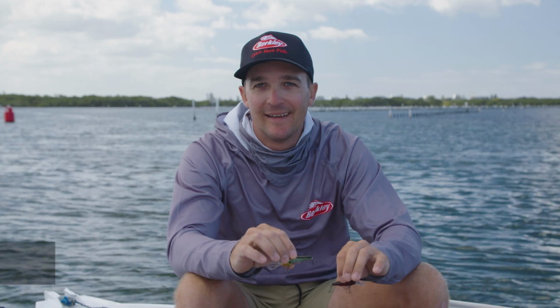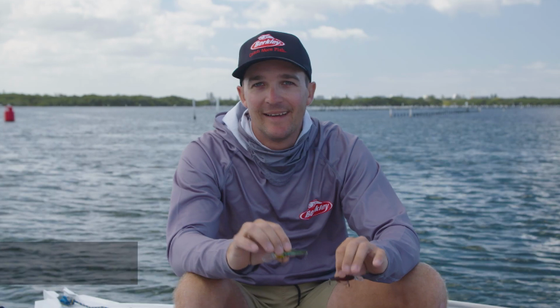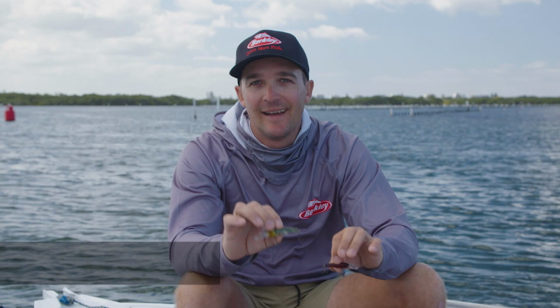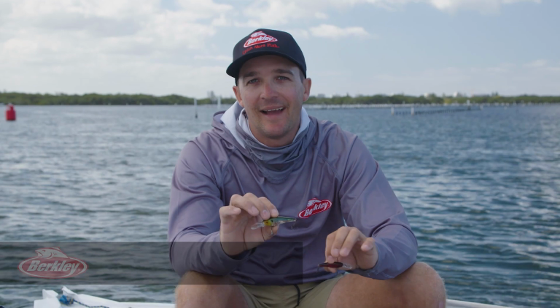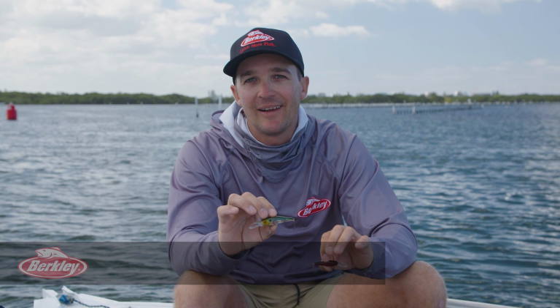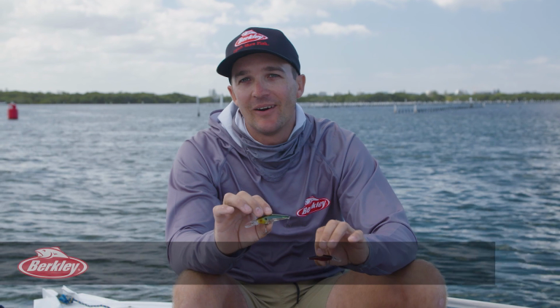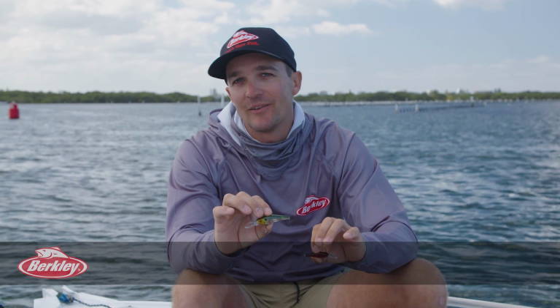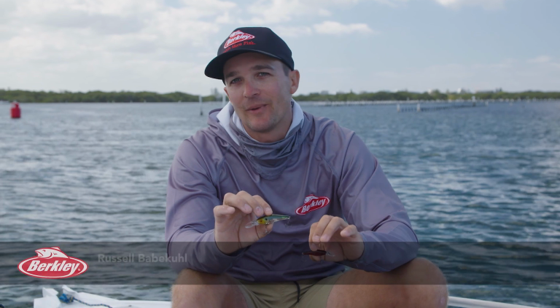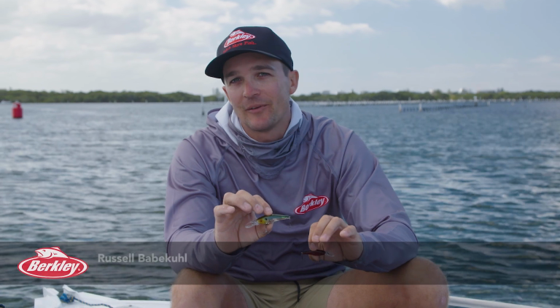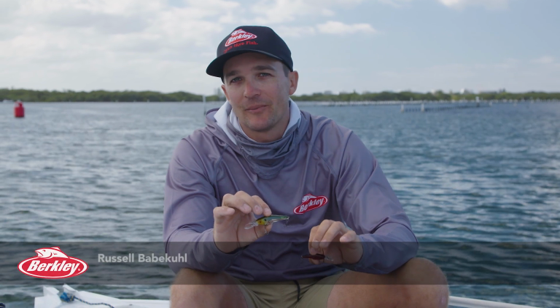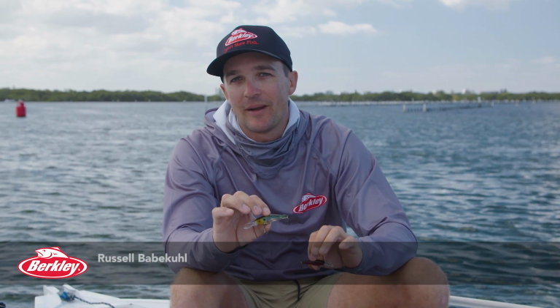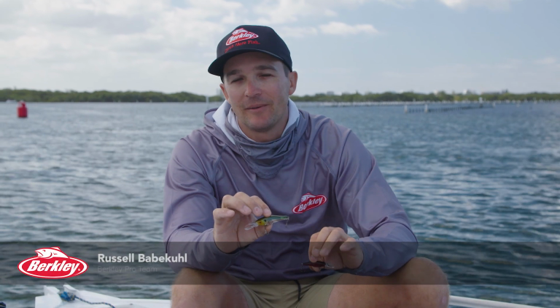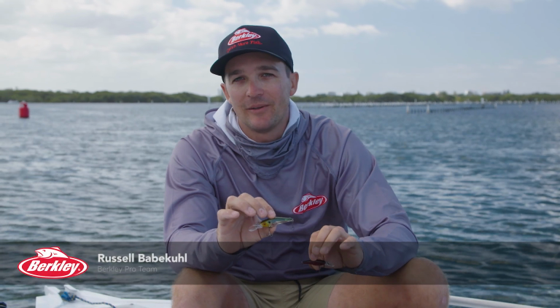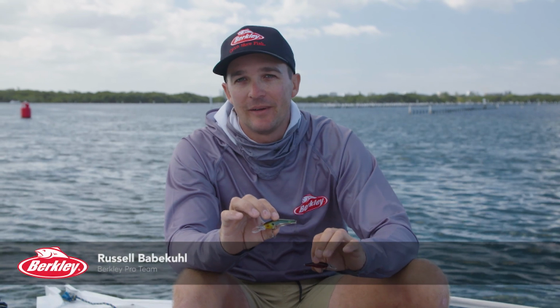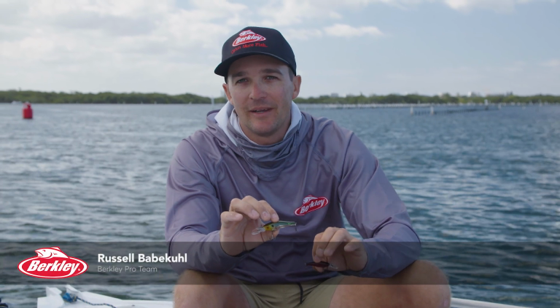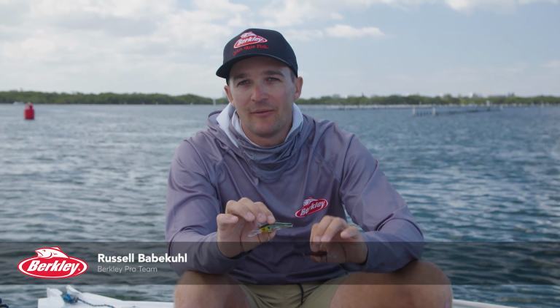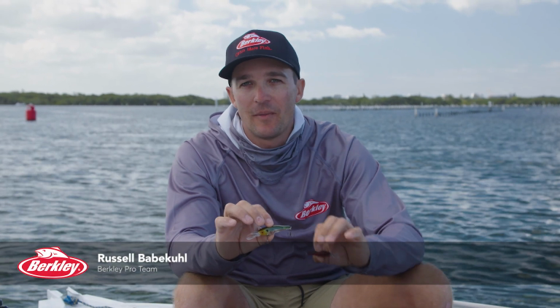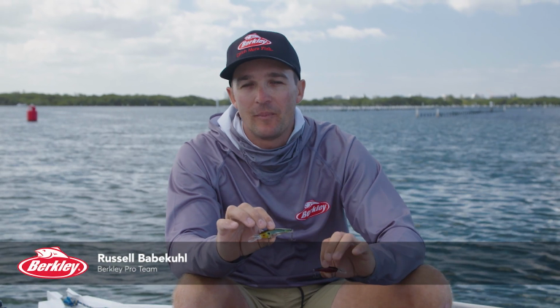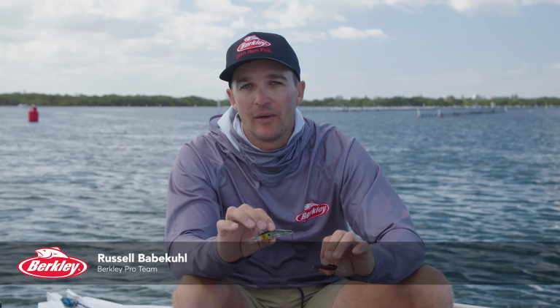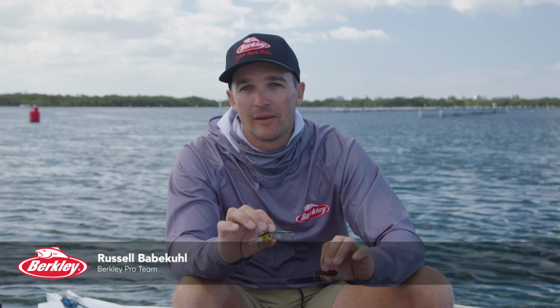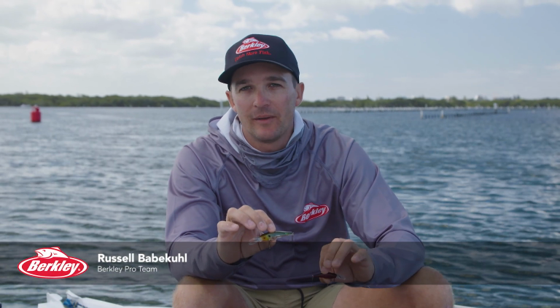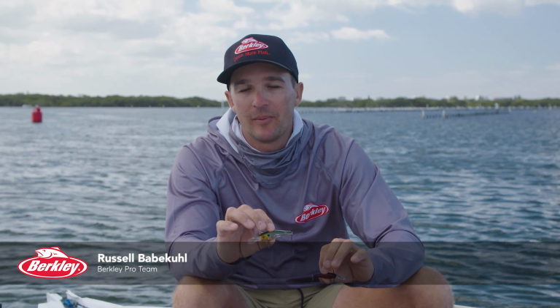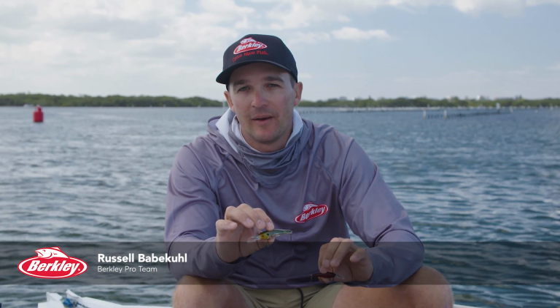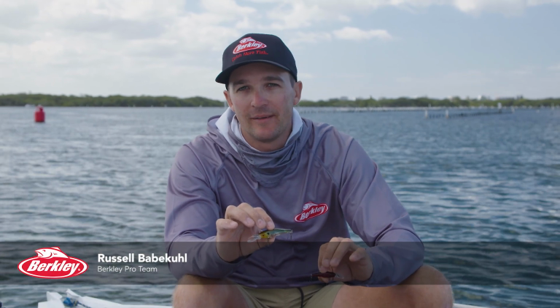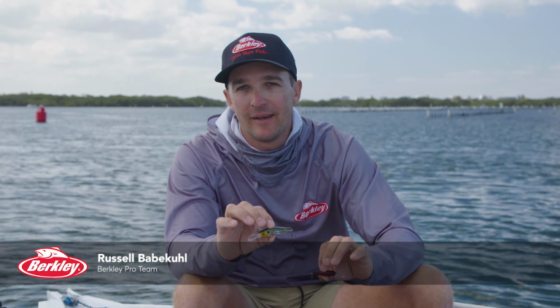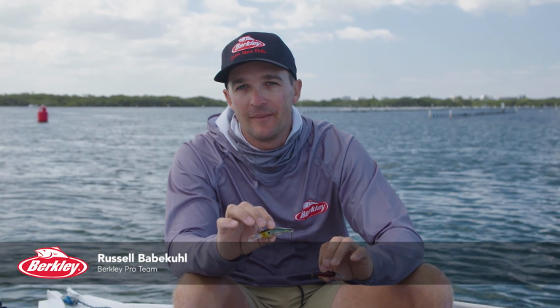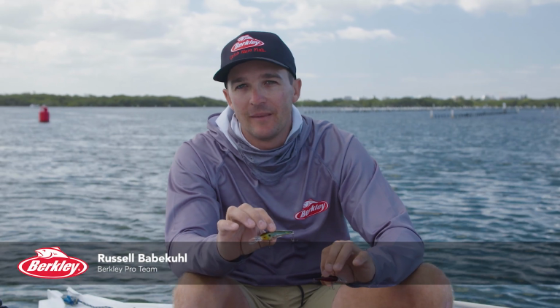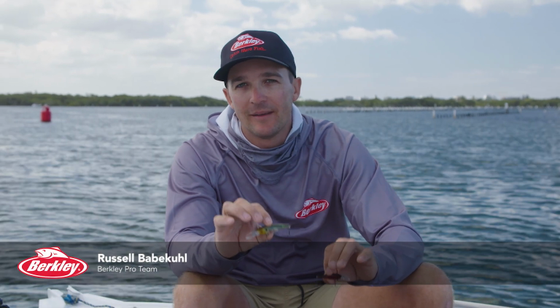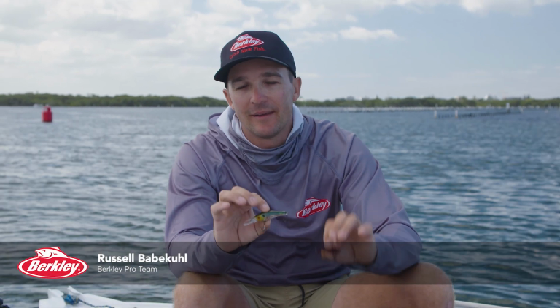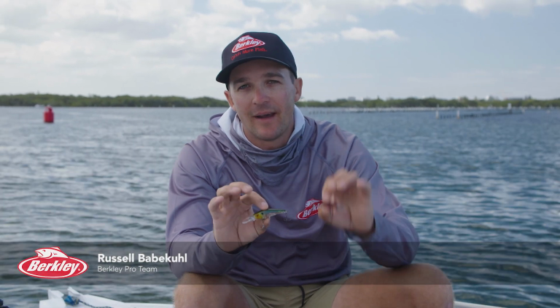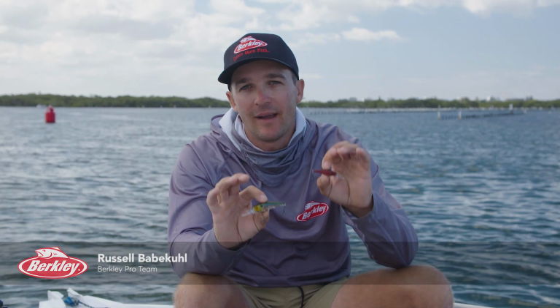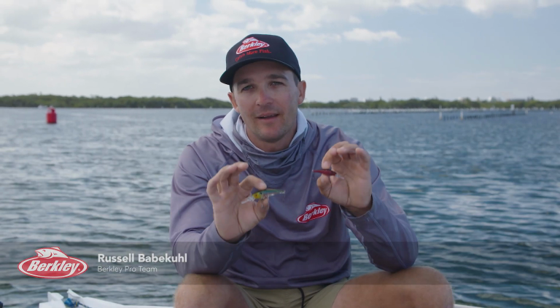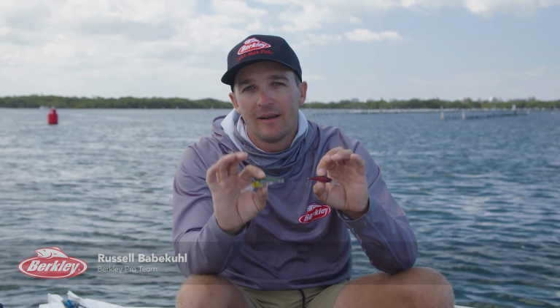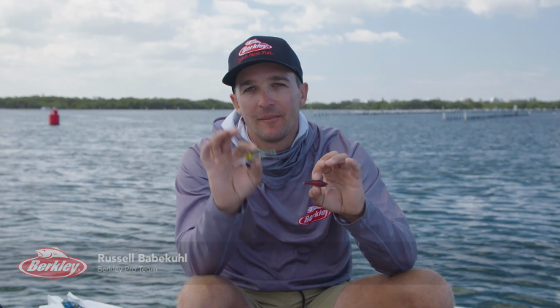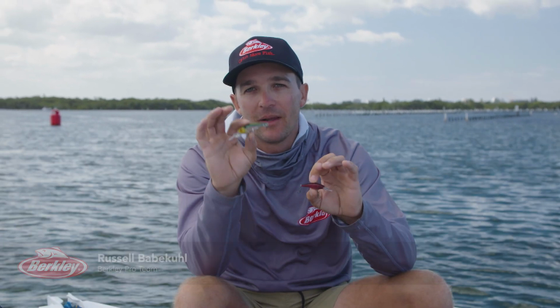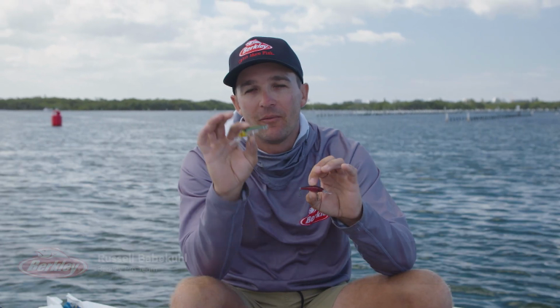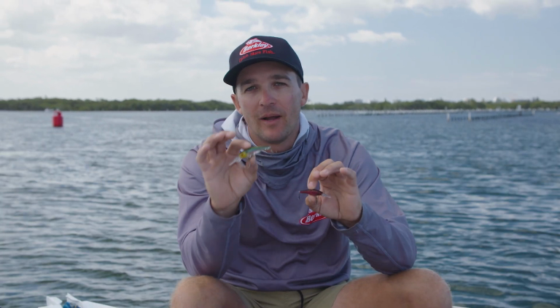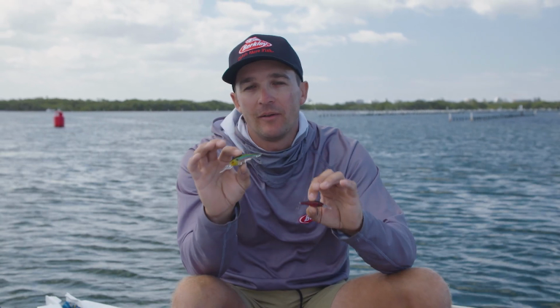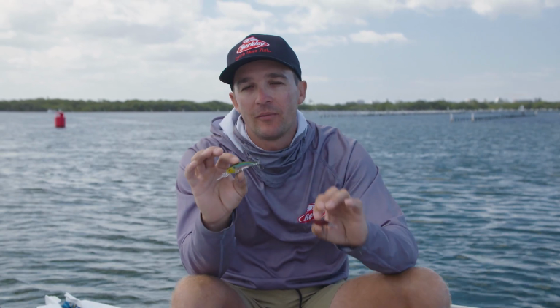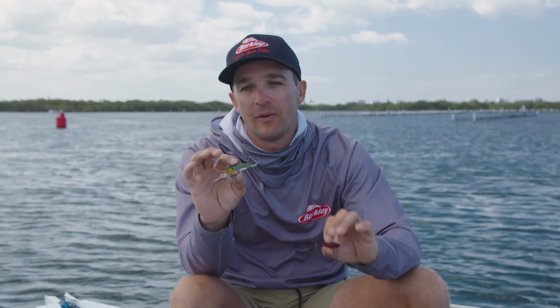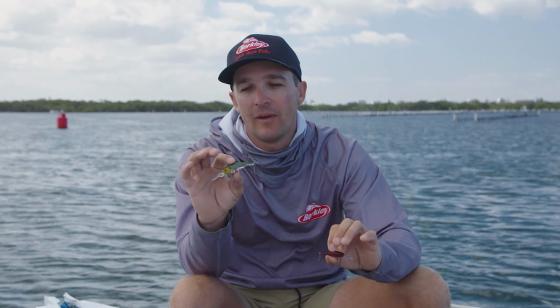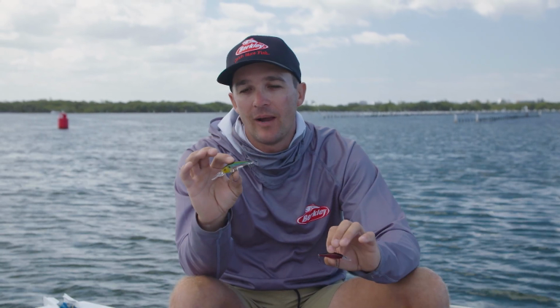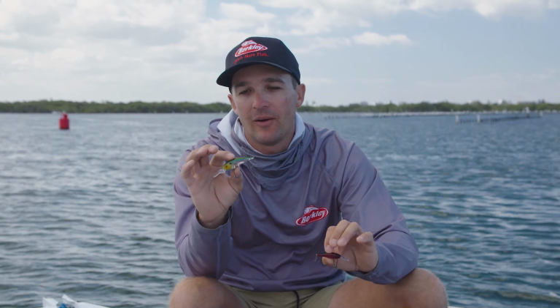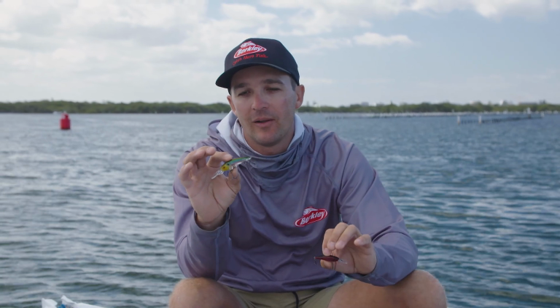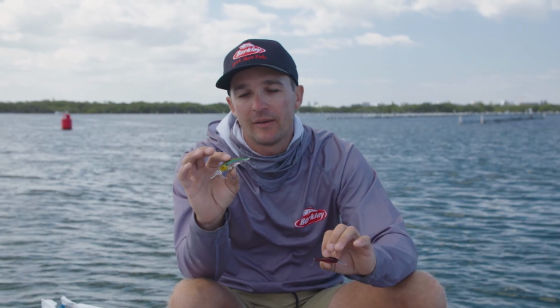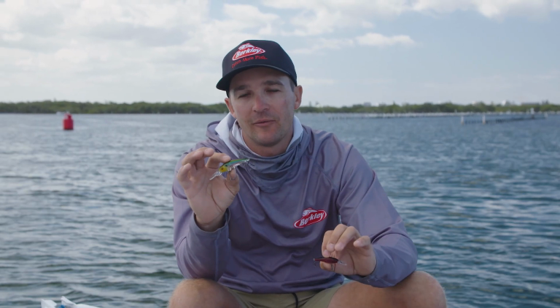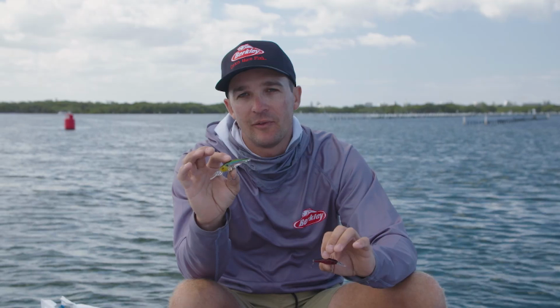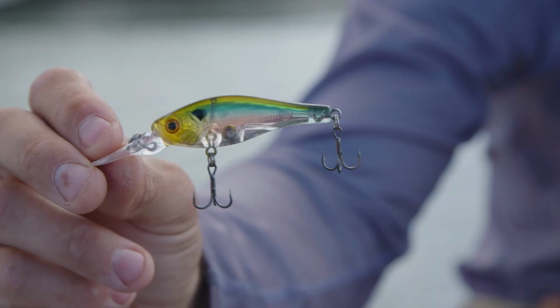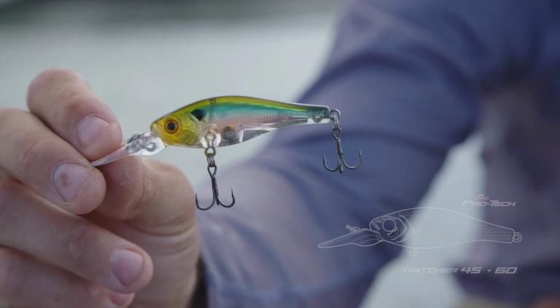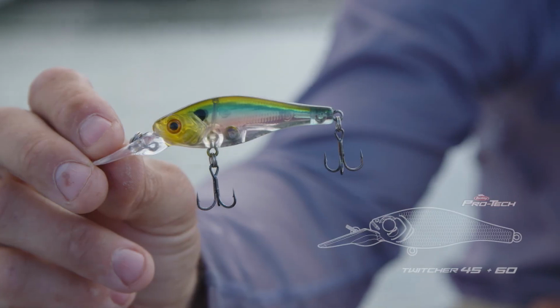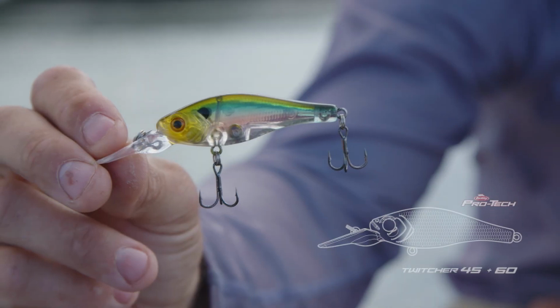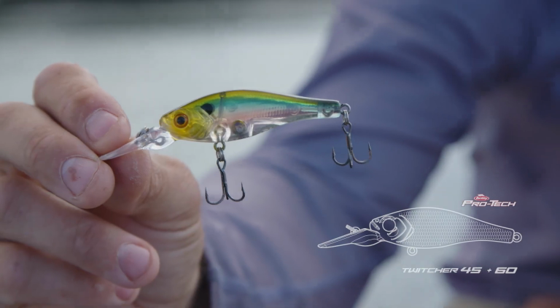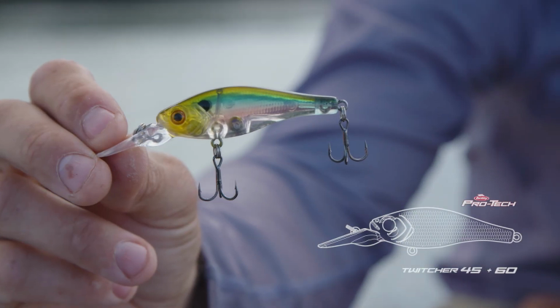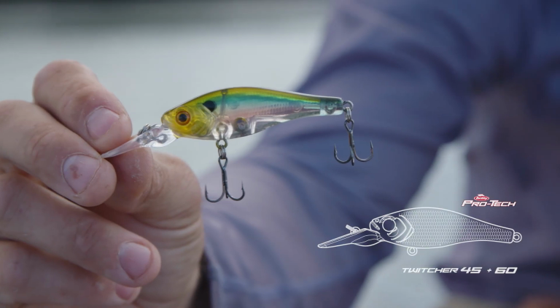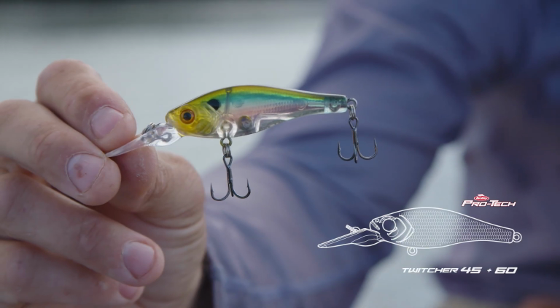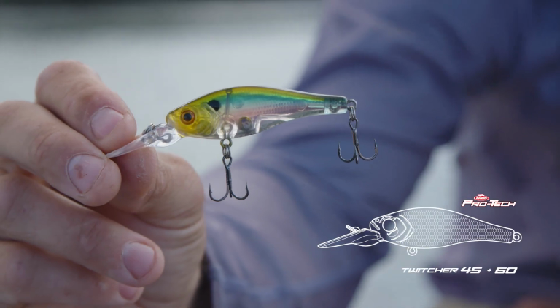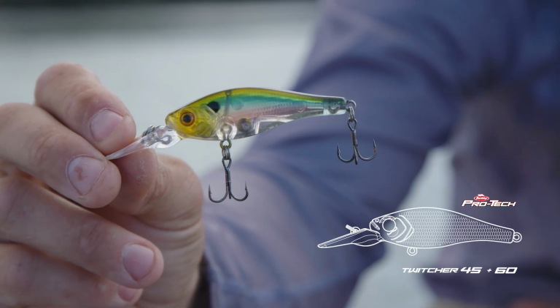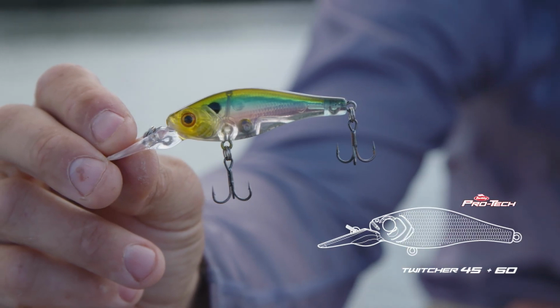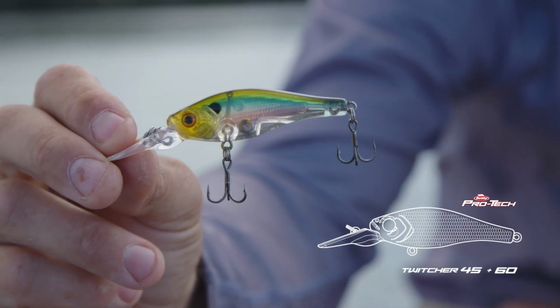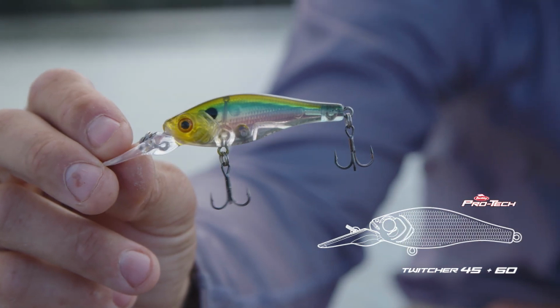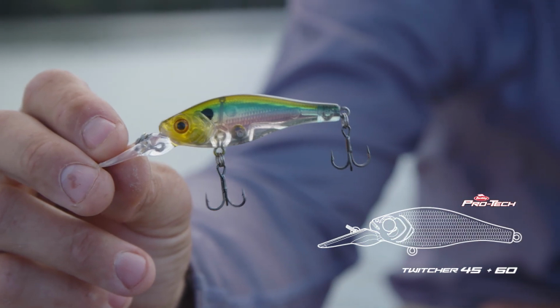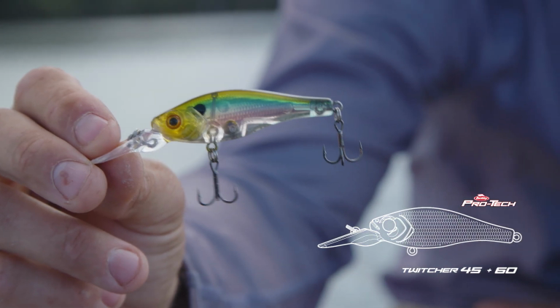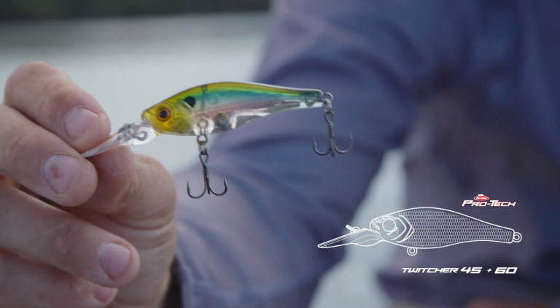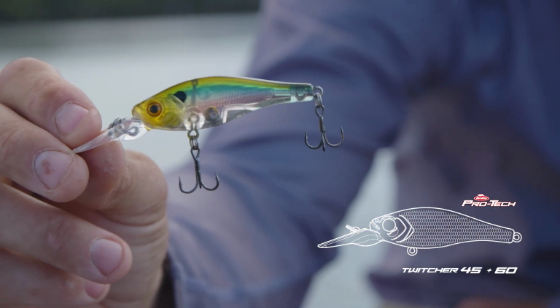Hey guys, Russell Babacule here from the Berkeley Pro Team. Today, I'm gonna run you through how I like to fish the Berkeley Pro Tech Twitcher.